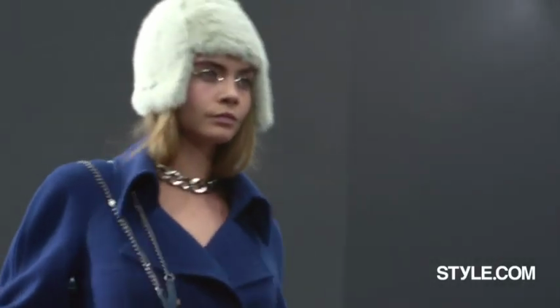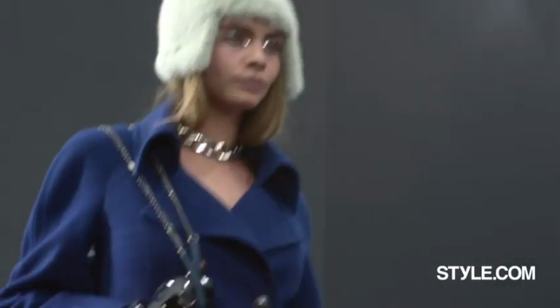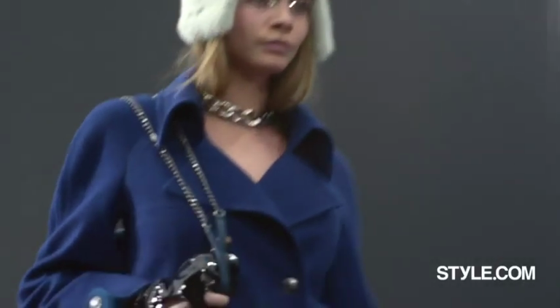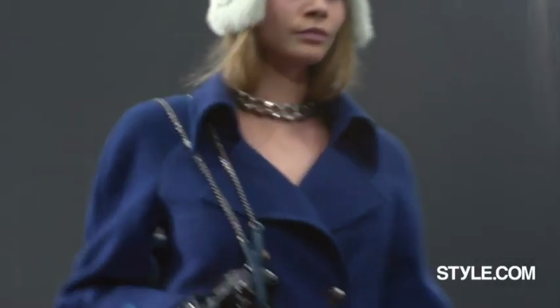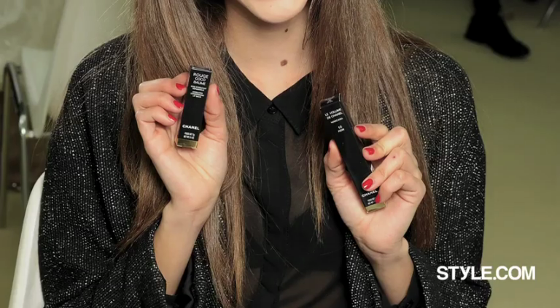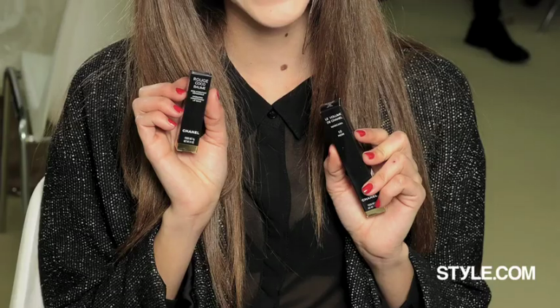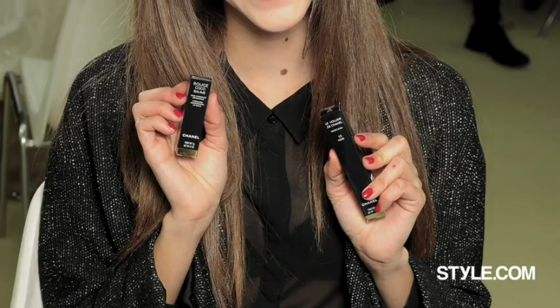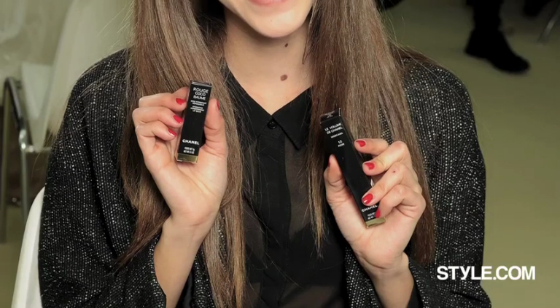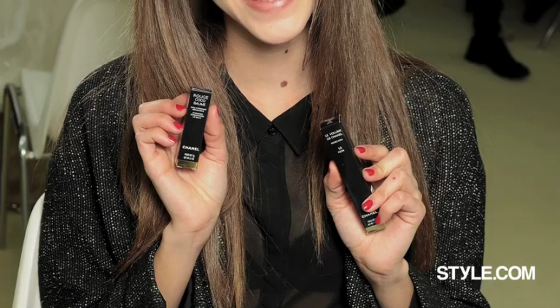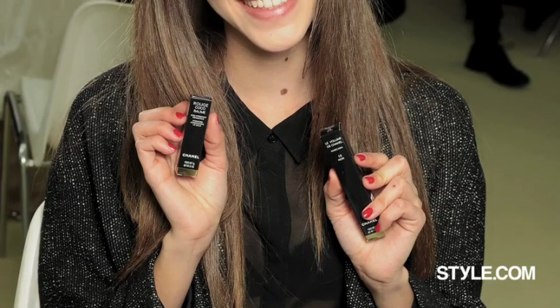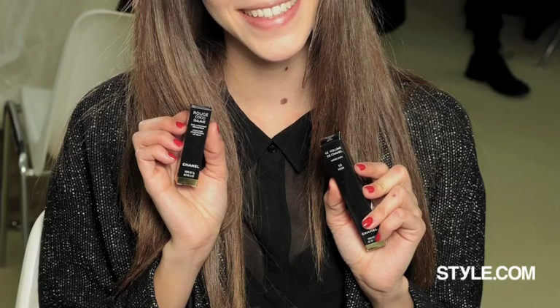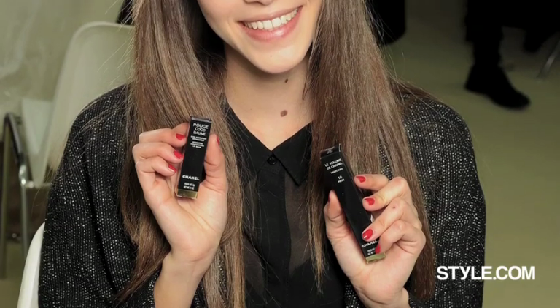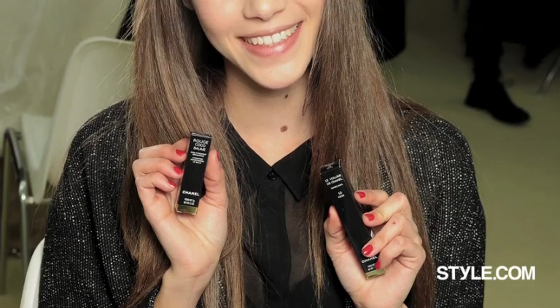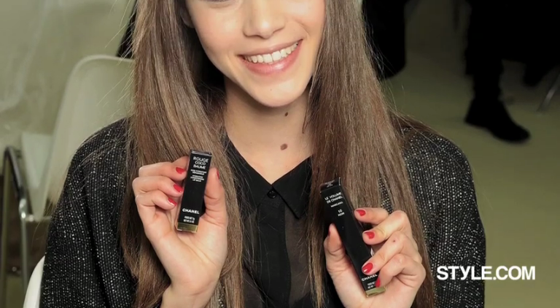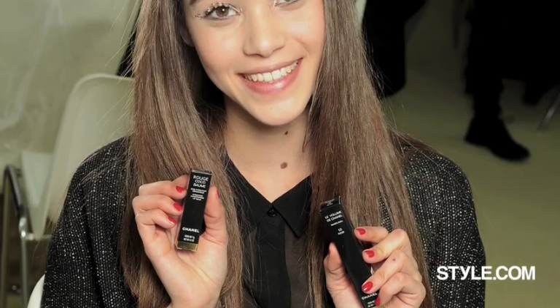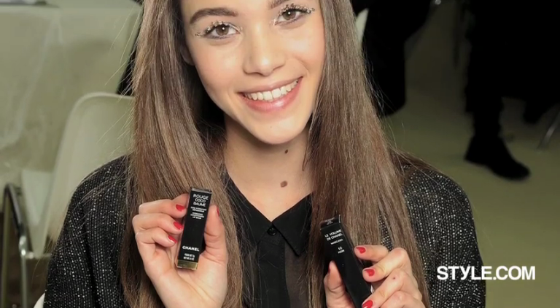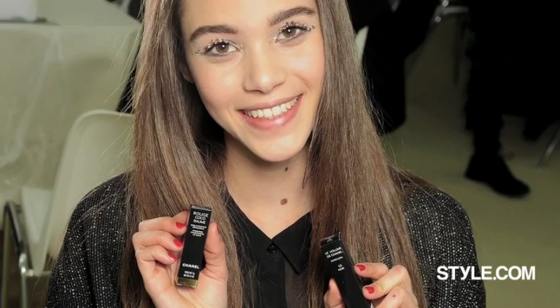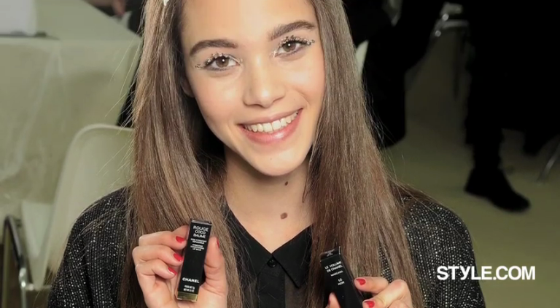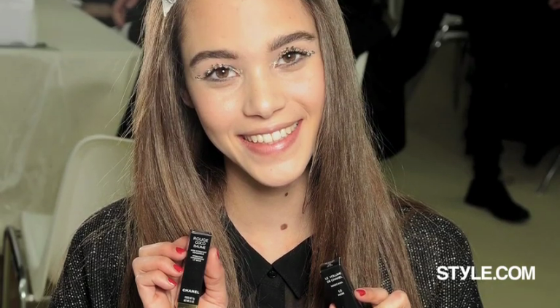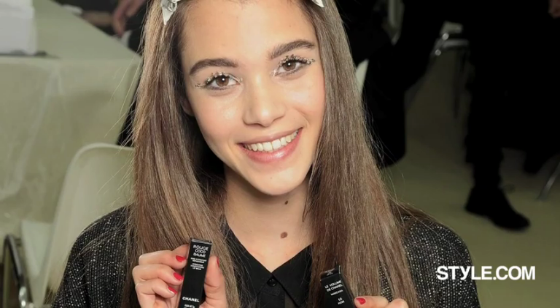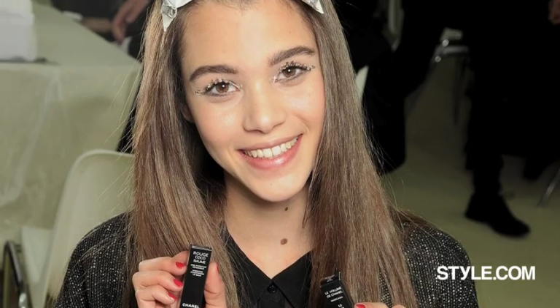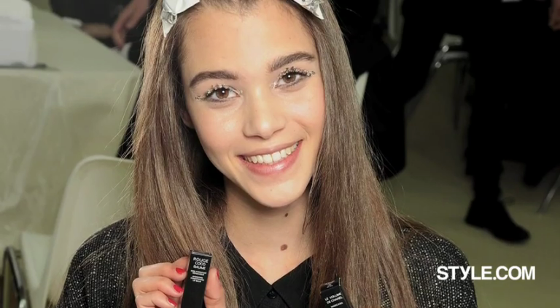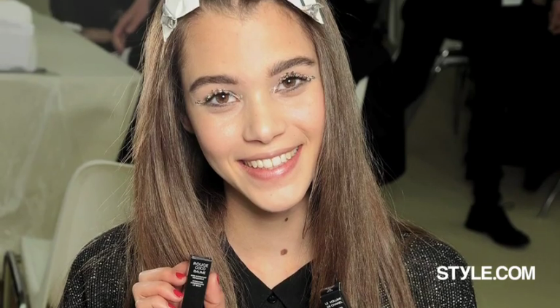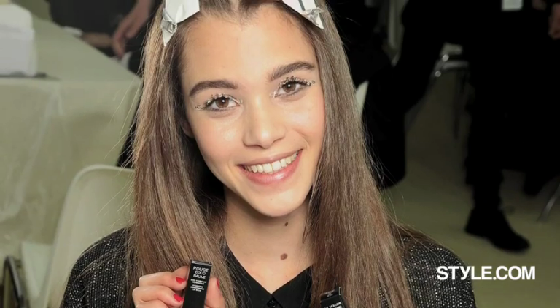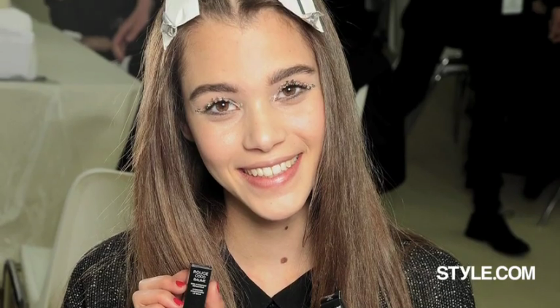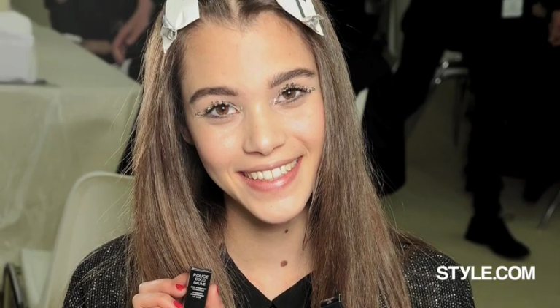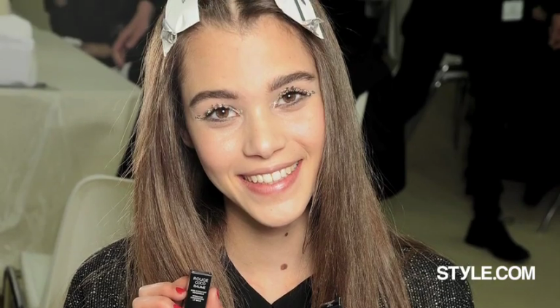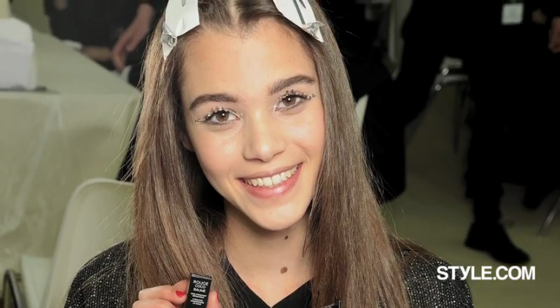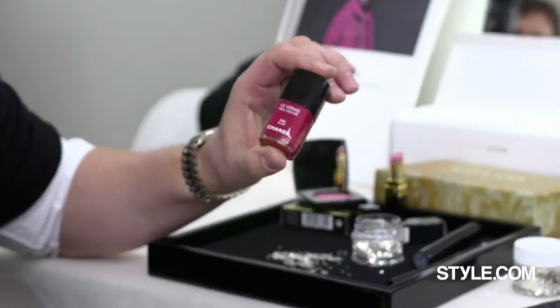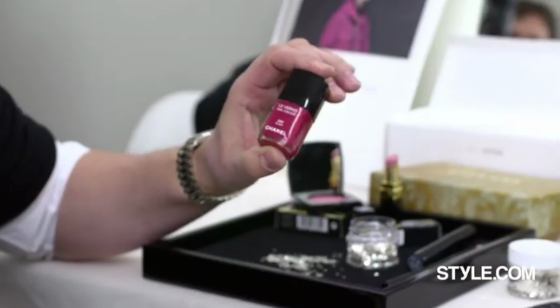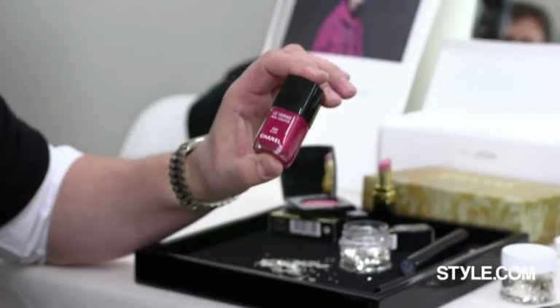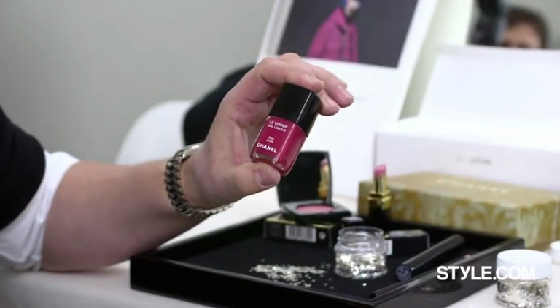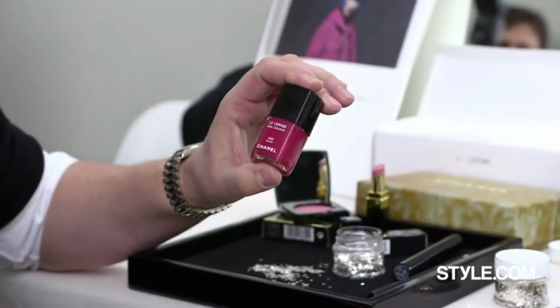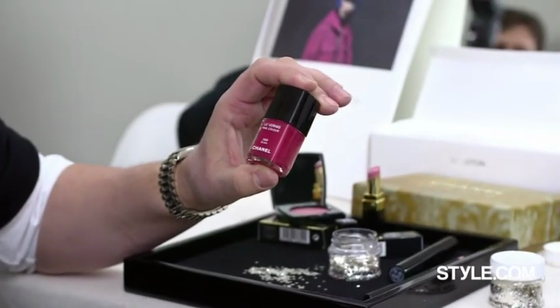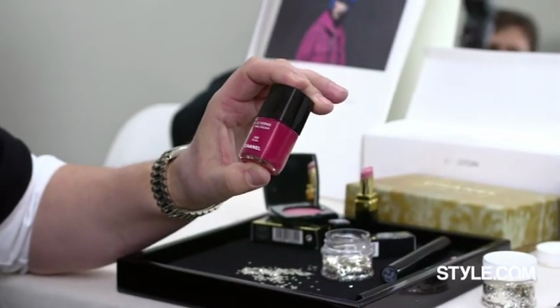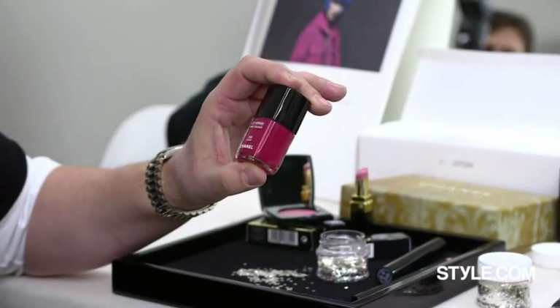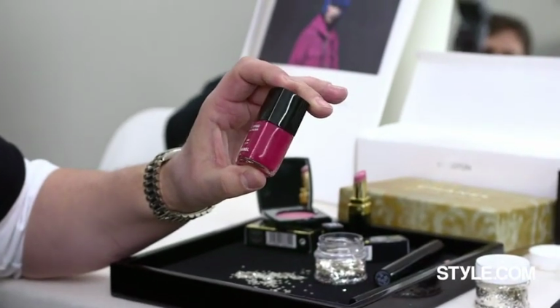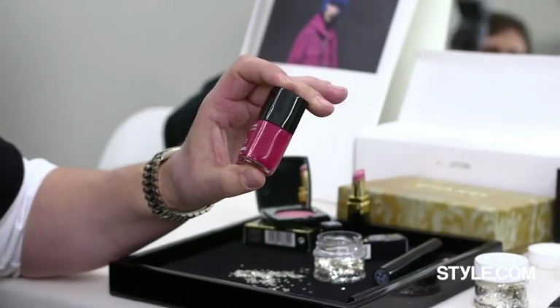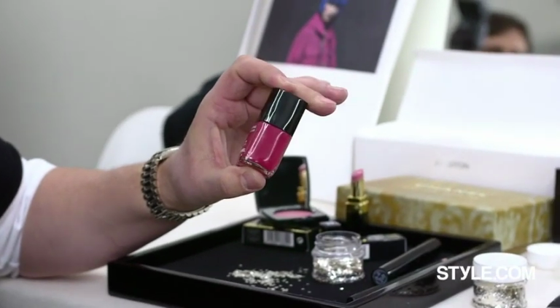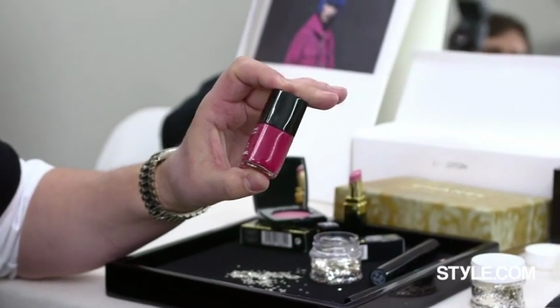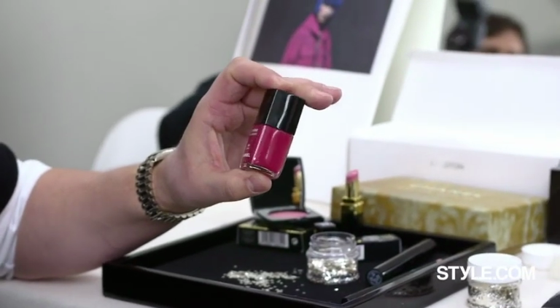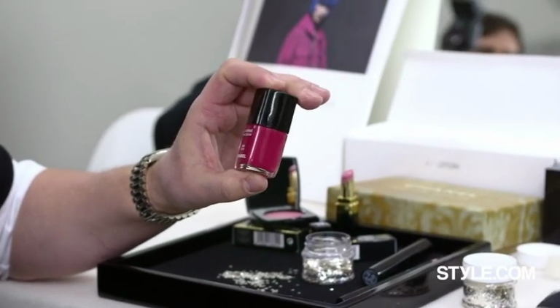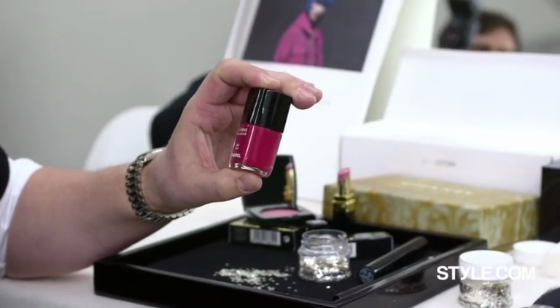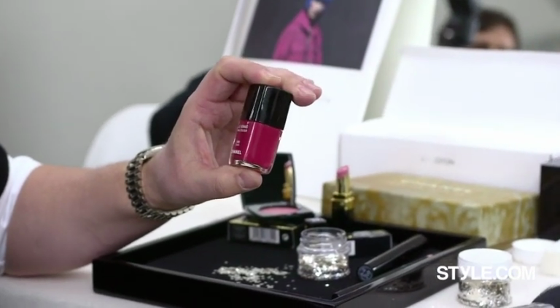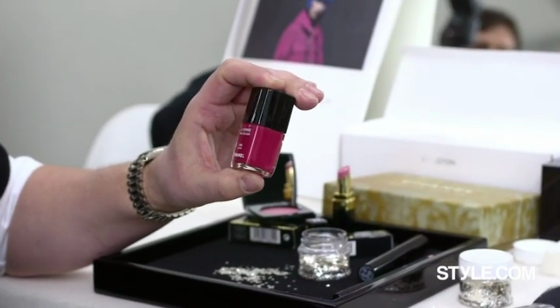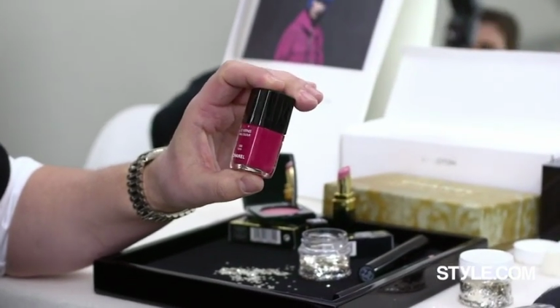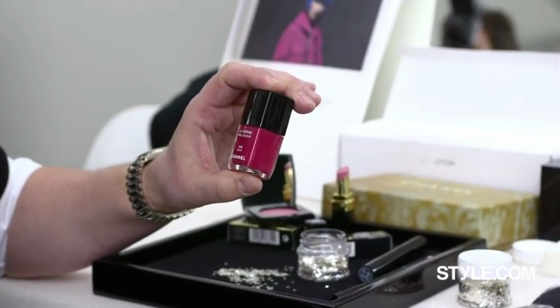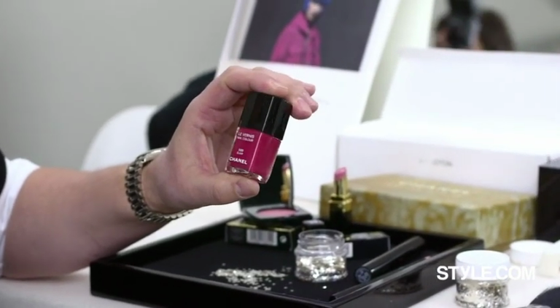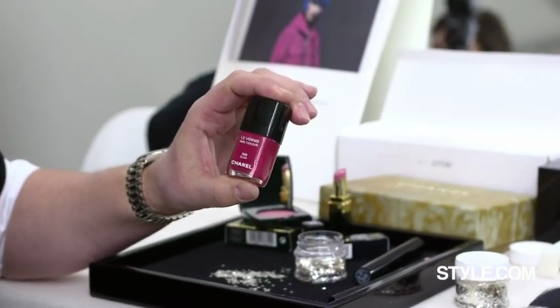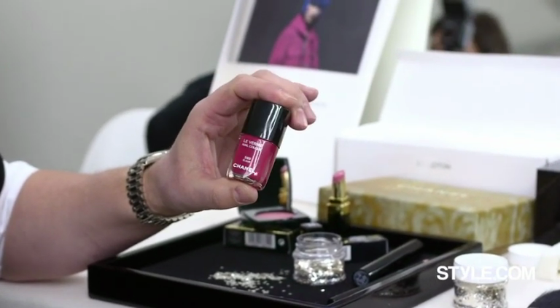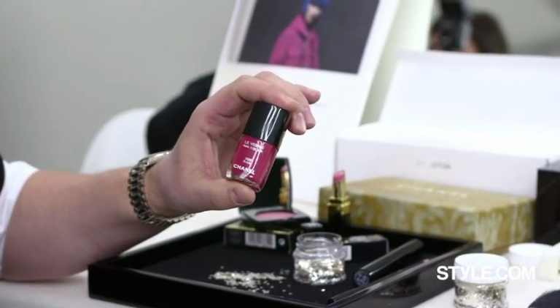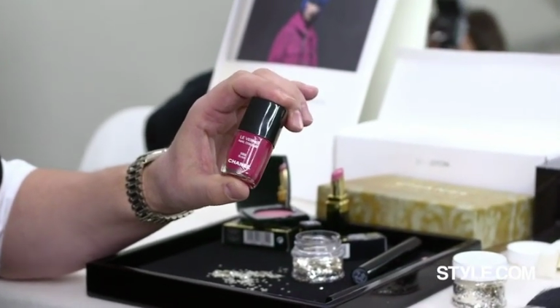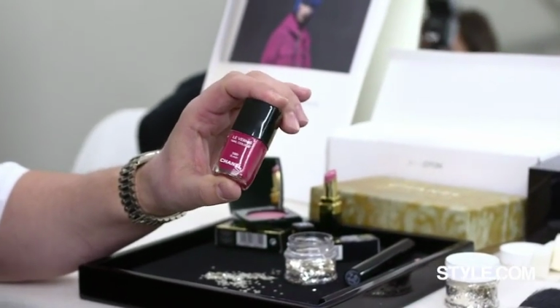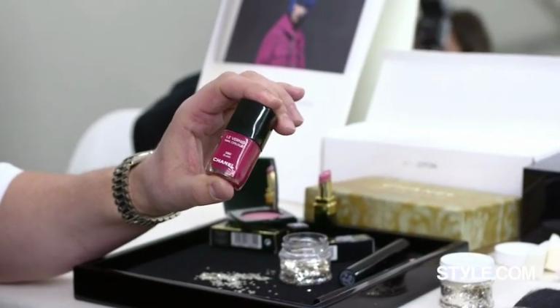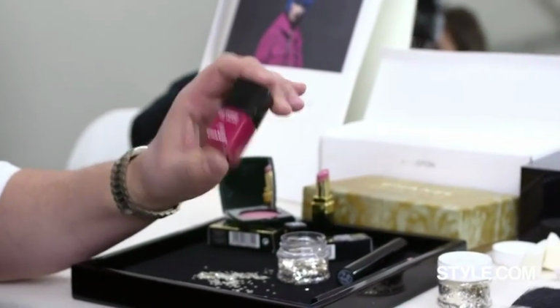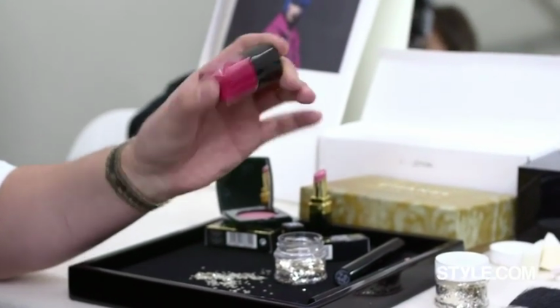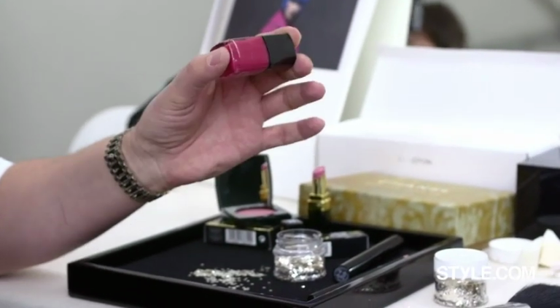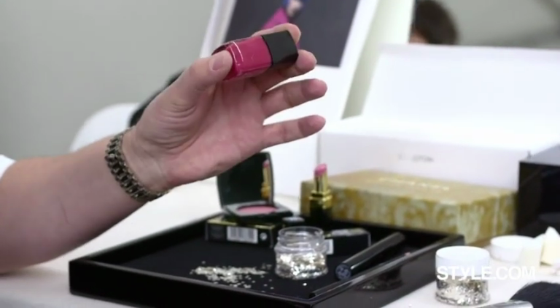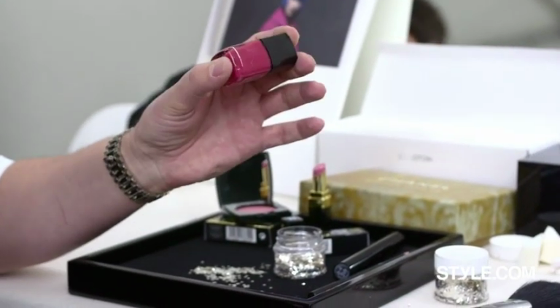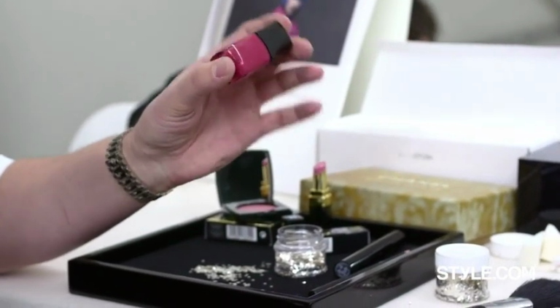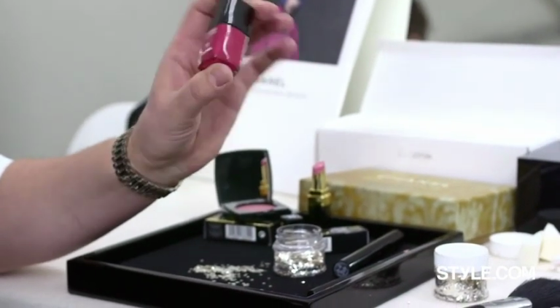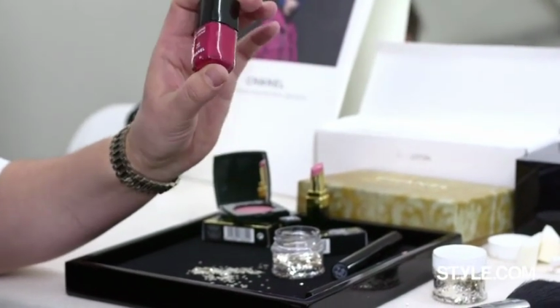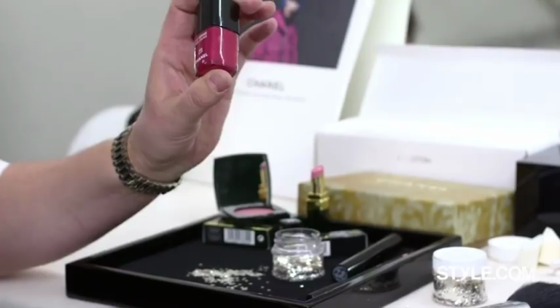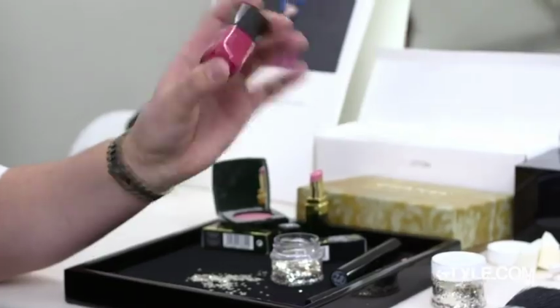We are doing nails here today as well — a very beautiful, very subtle milky water rose called Elixir, coming out in autumn.